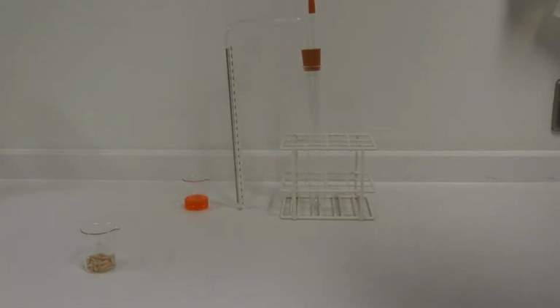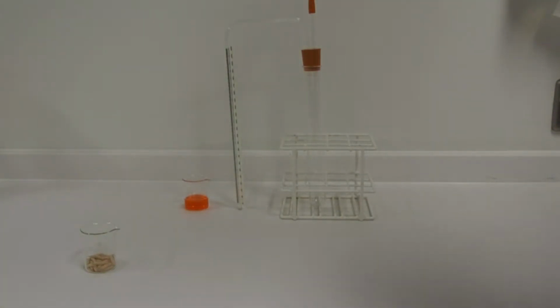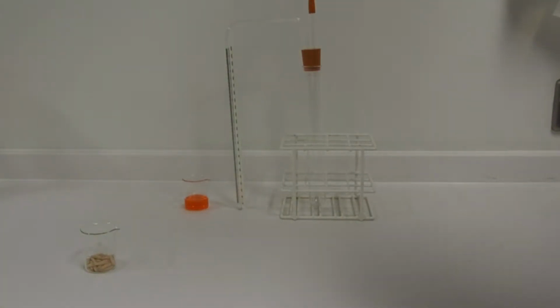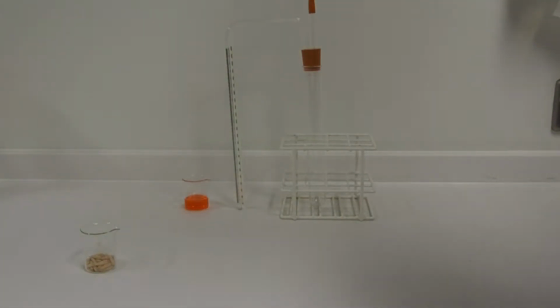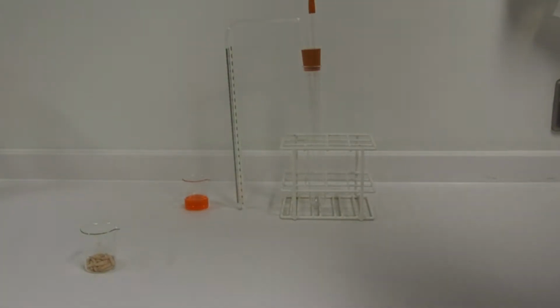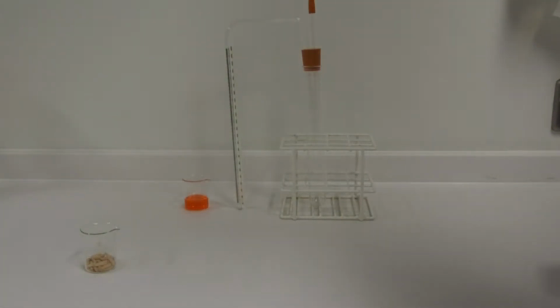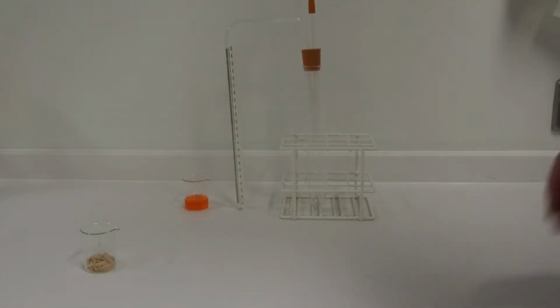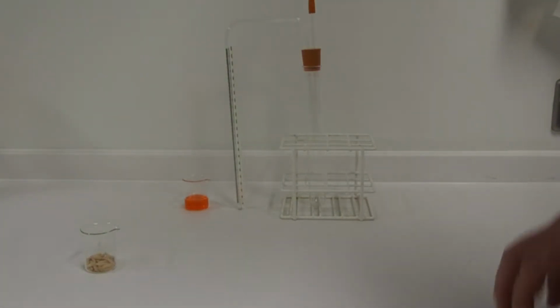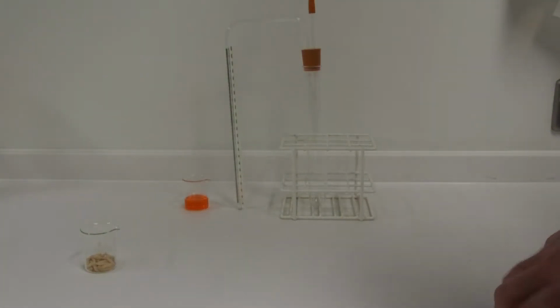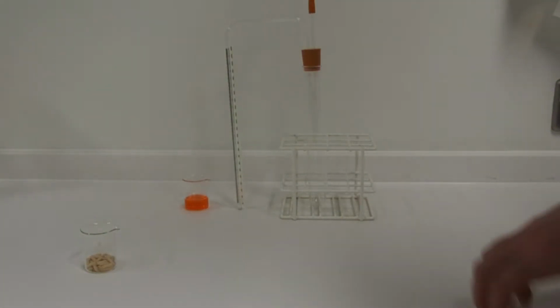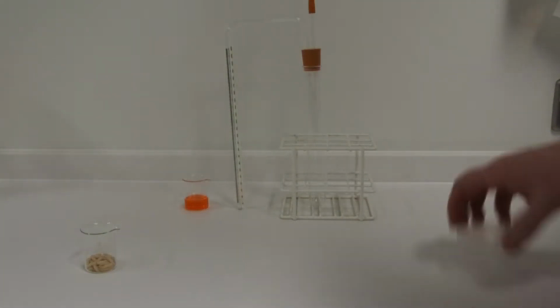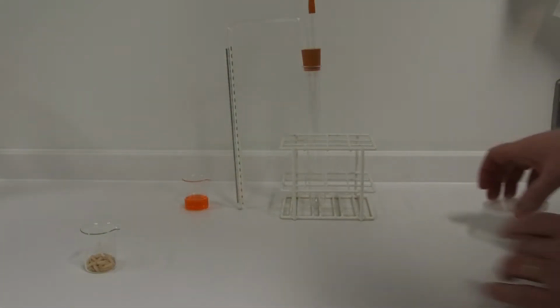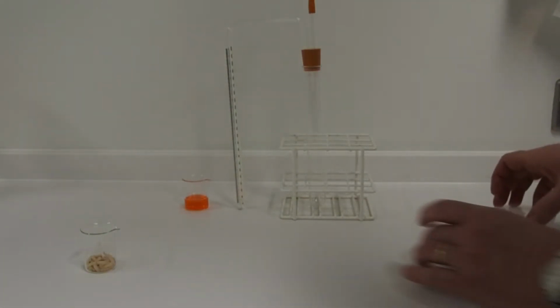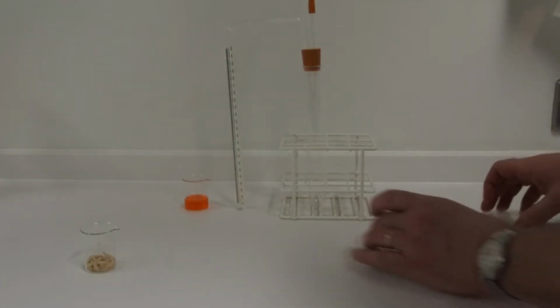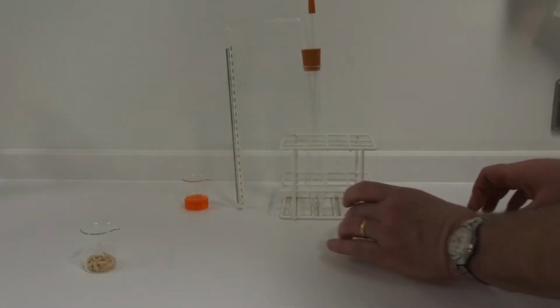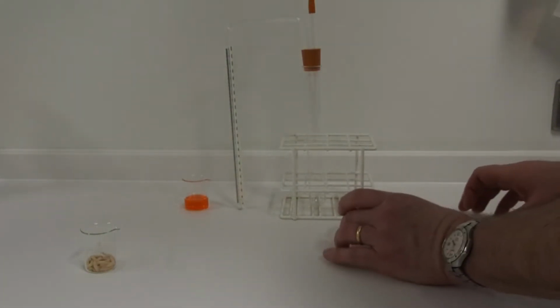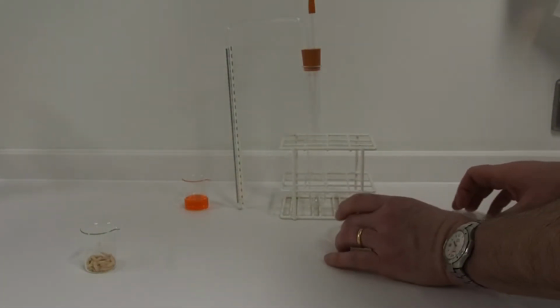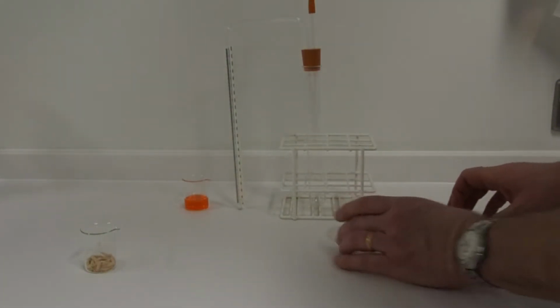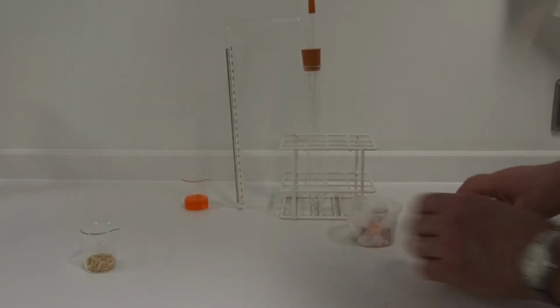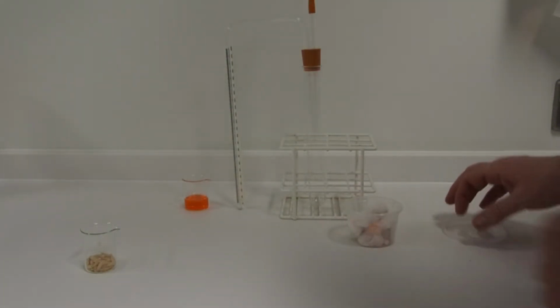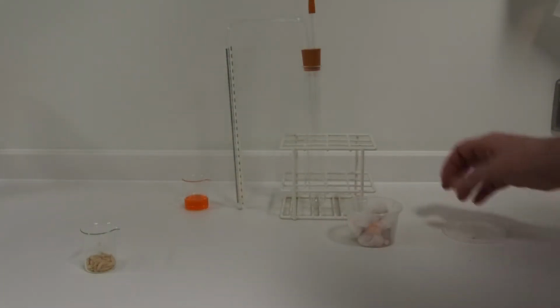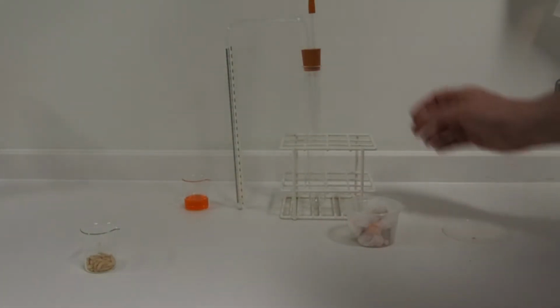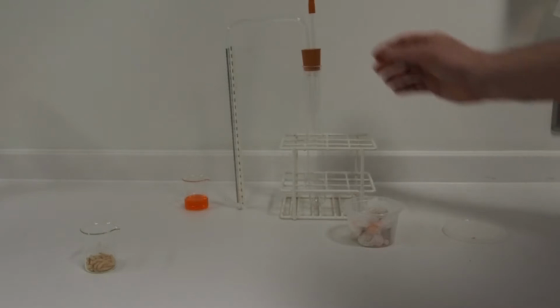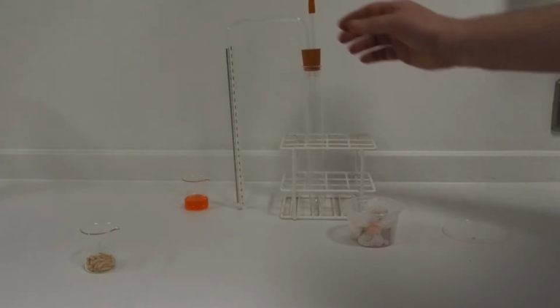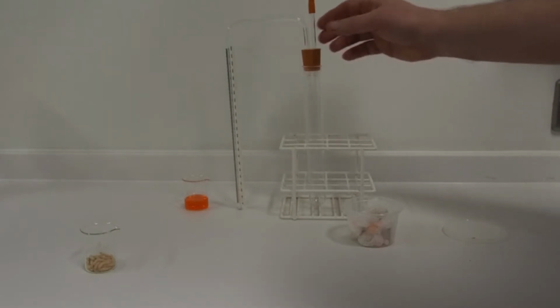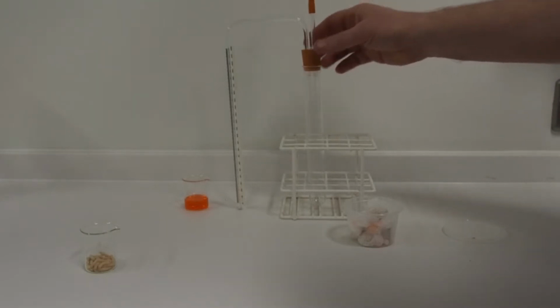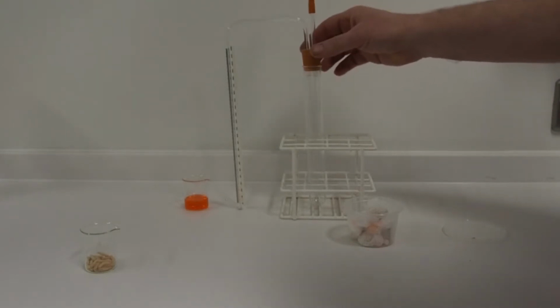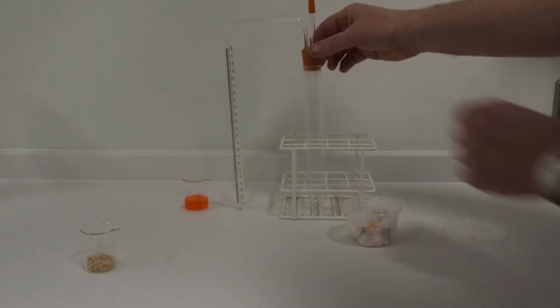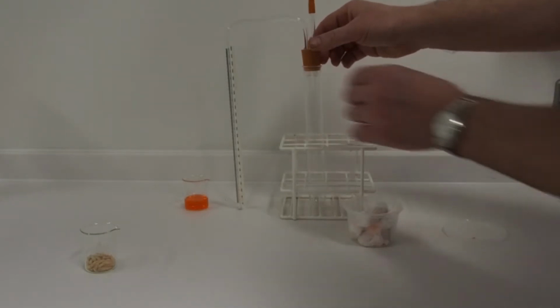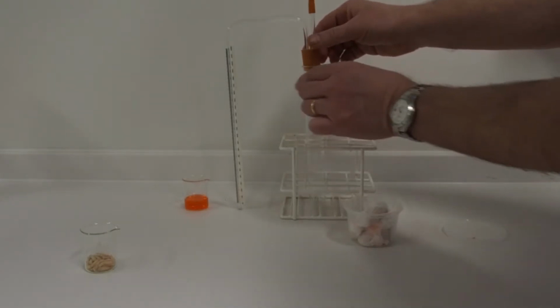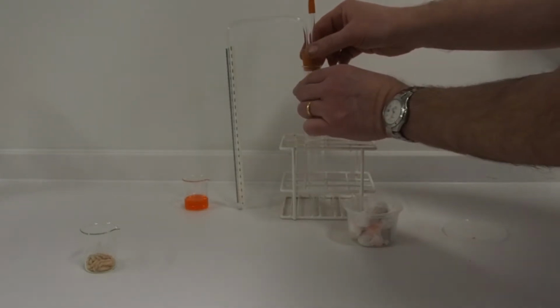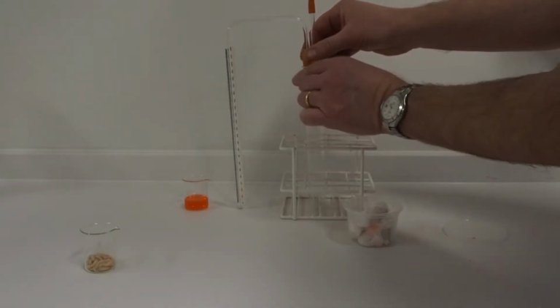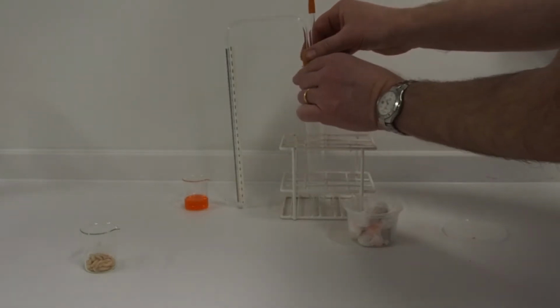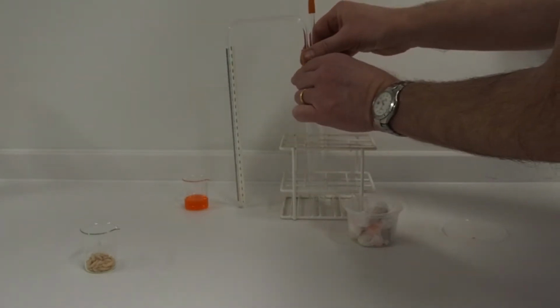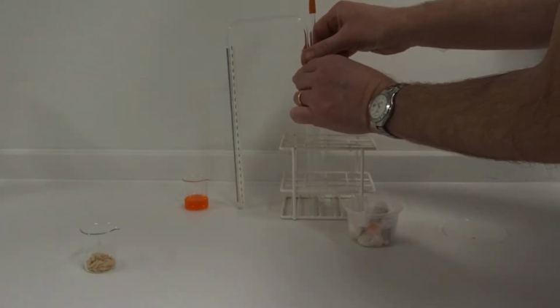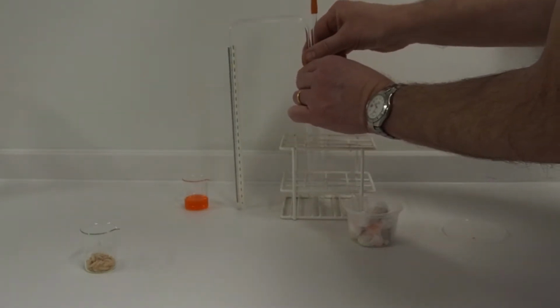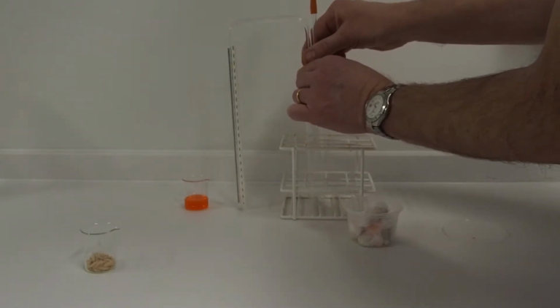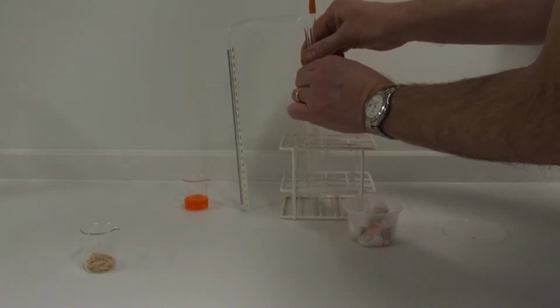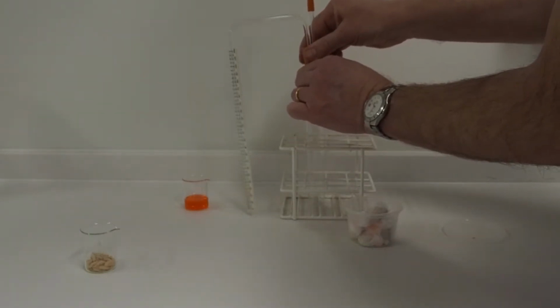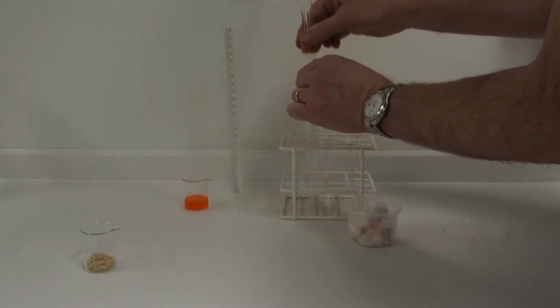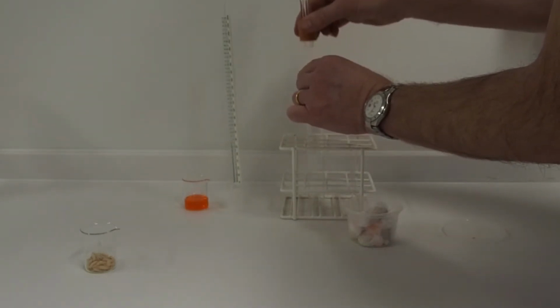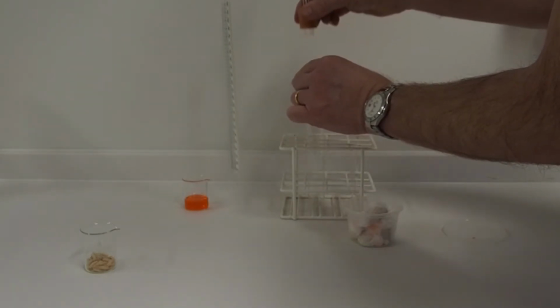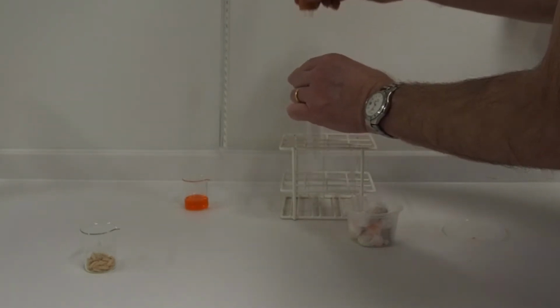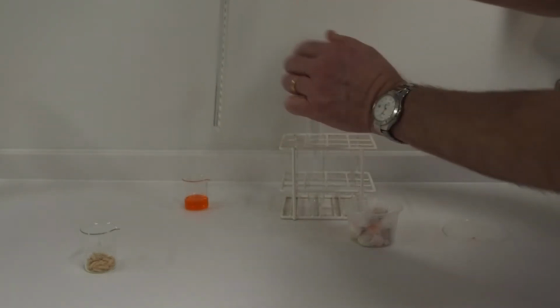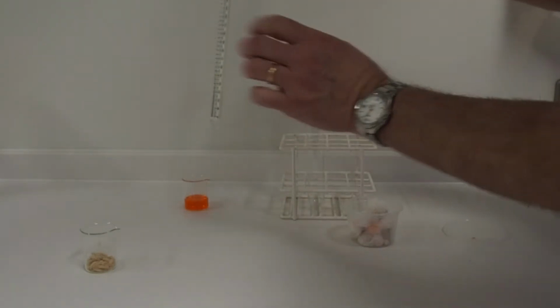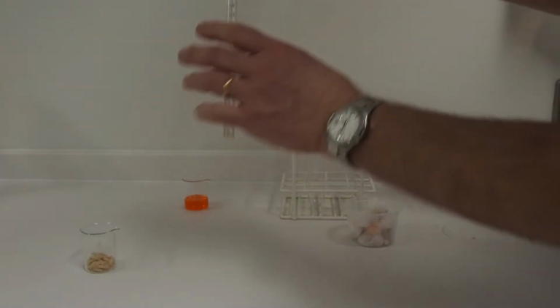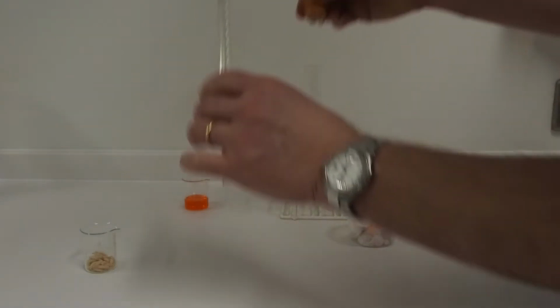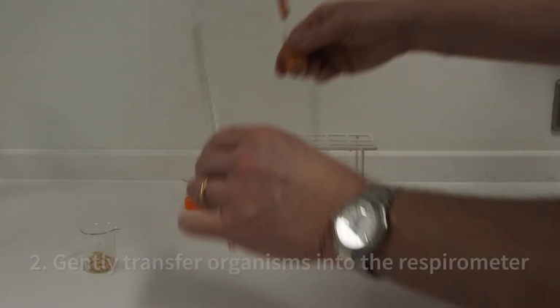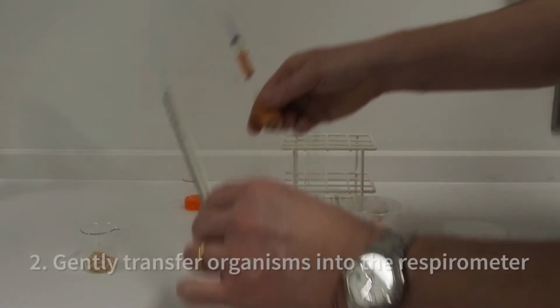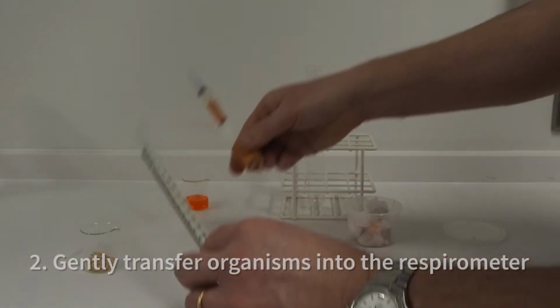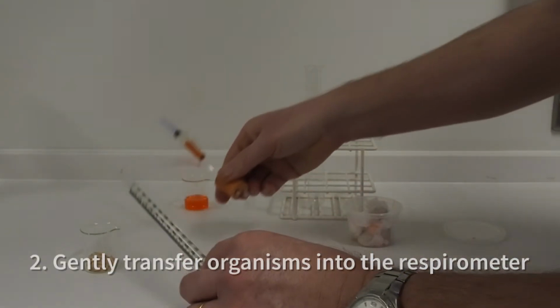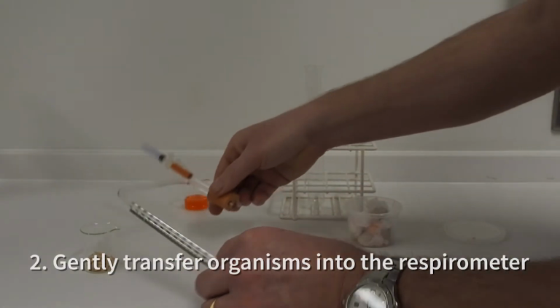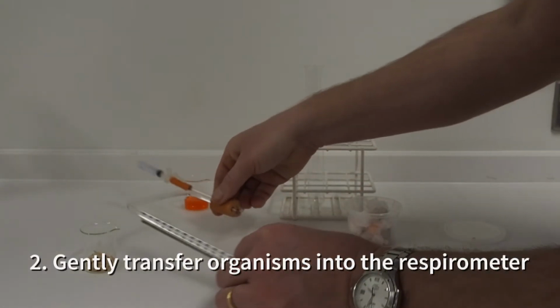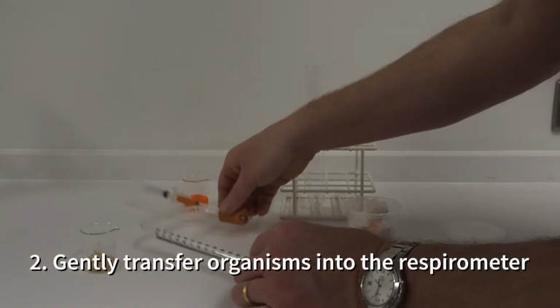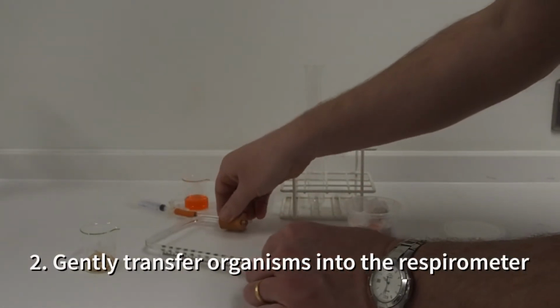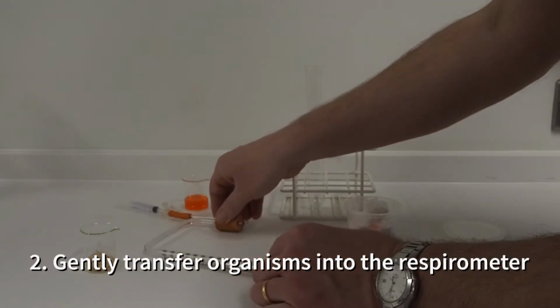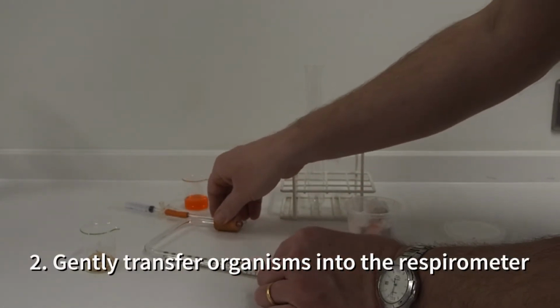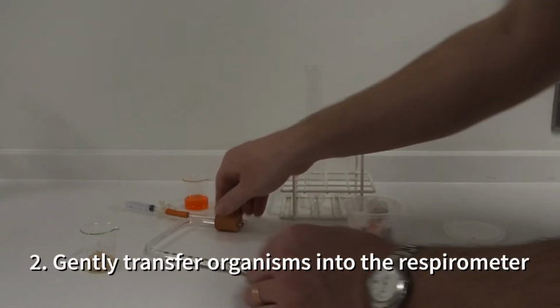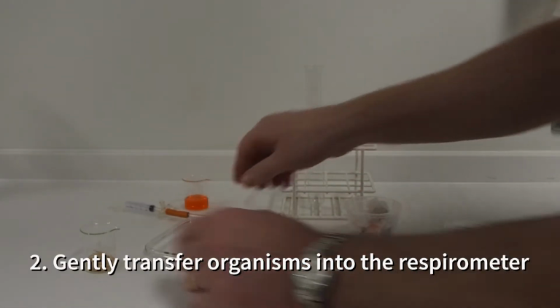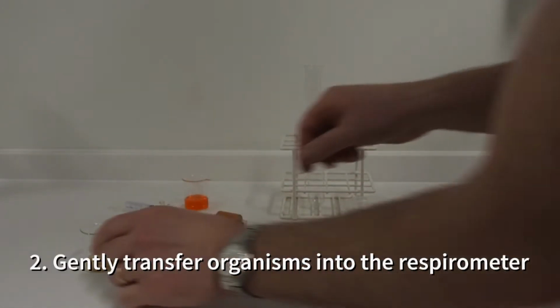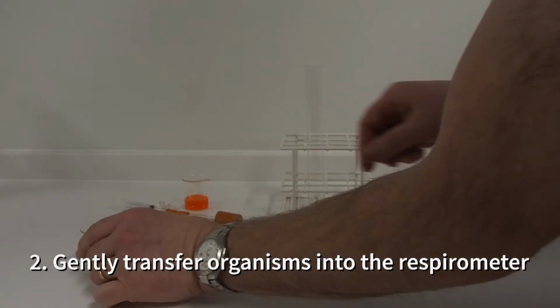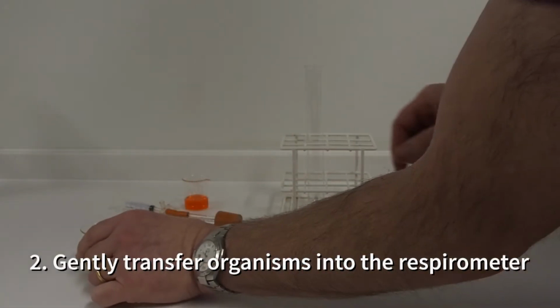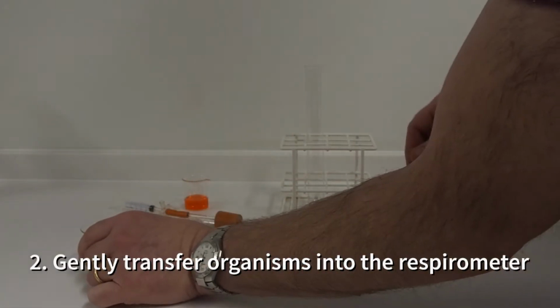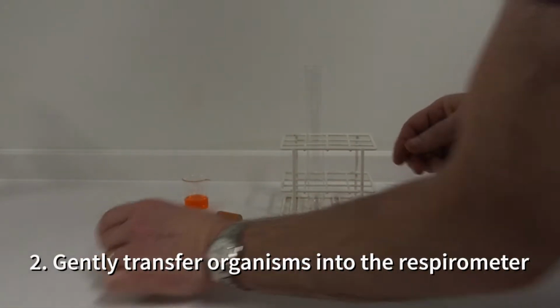This is the respirometer setup. The maggots are placed, first of all, into the bottom of this long boiling tube.